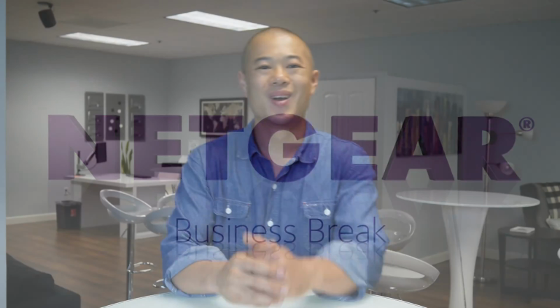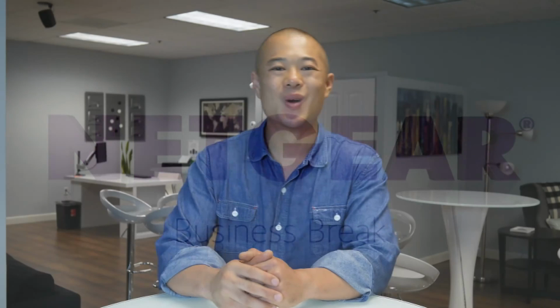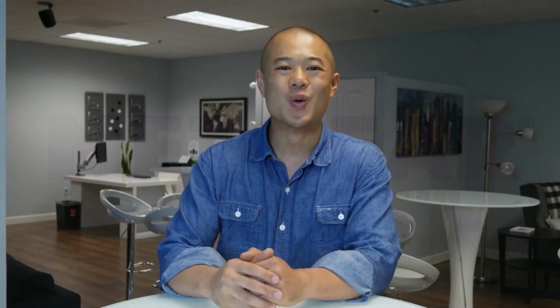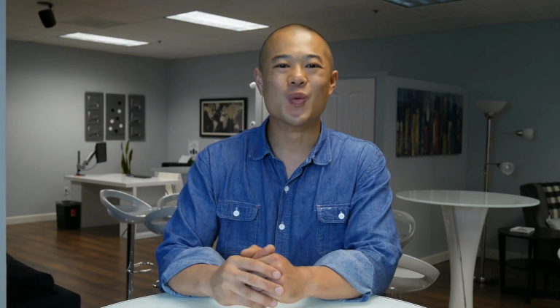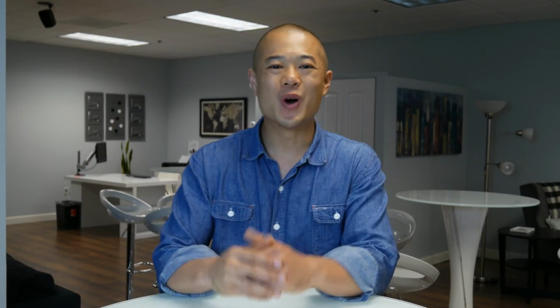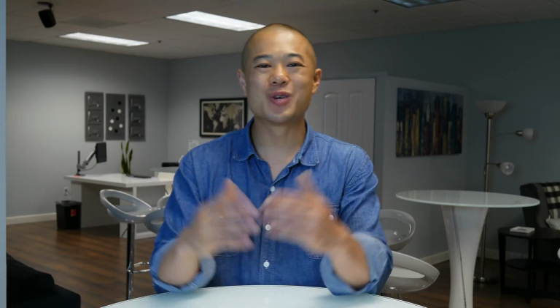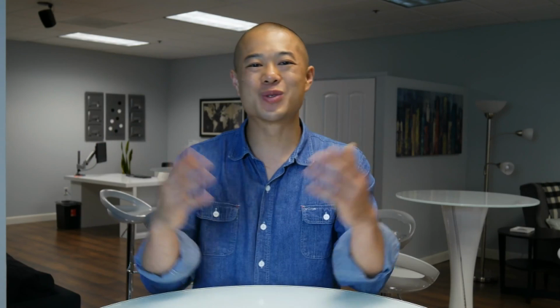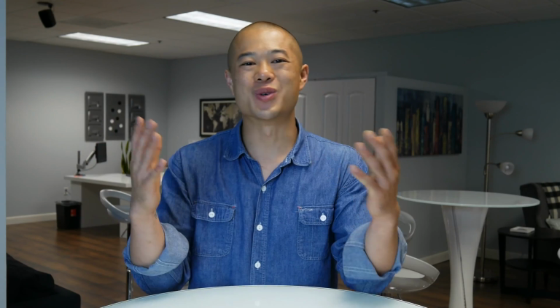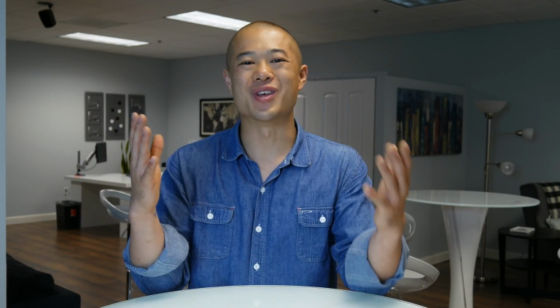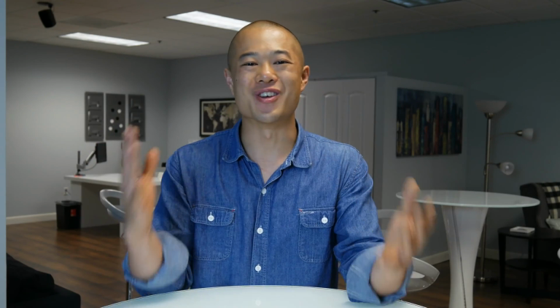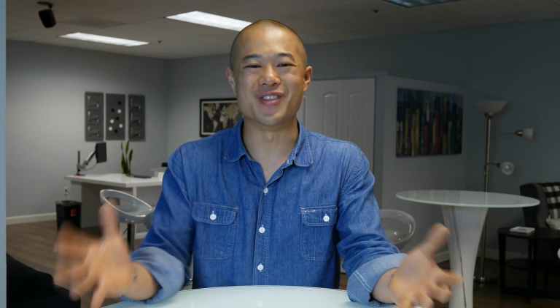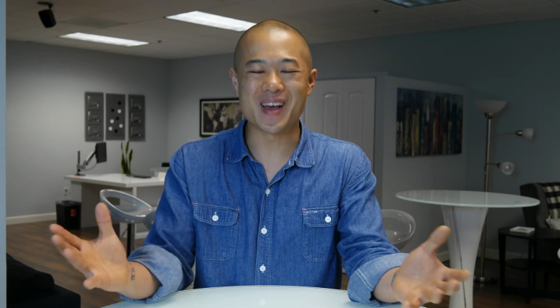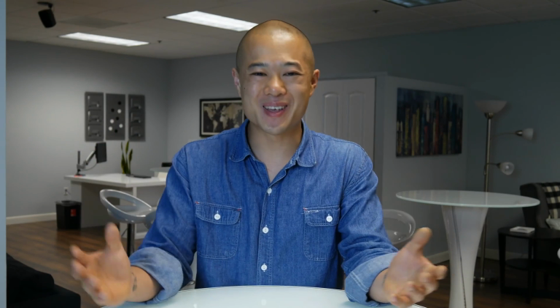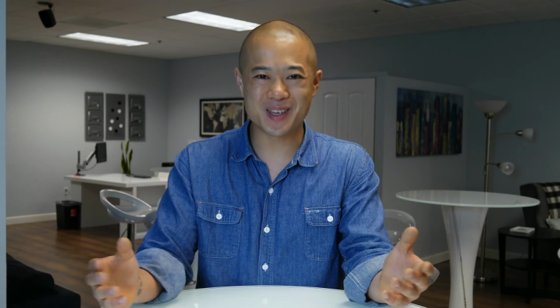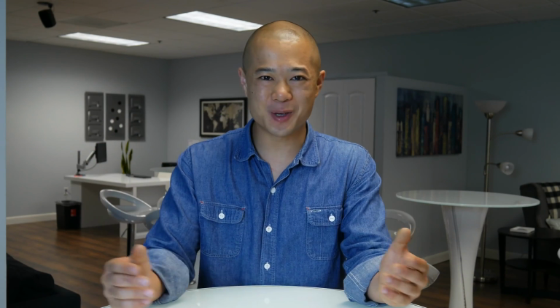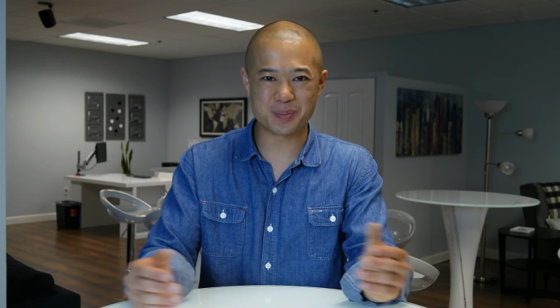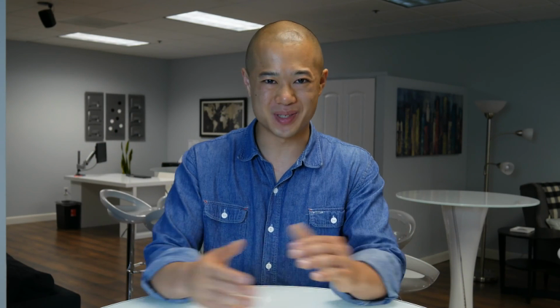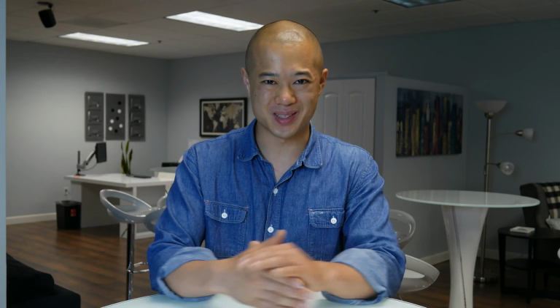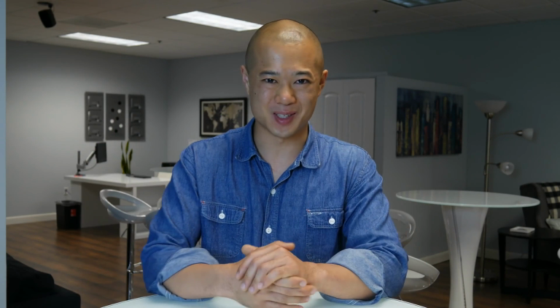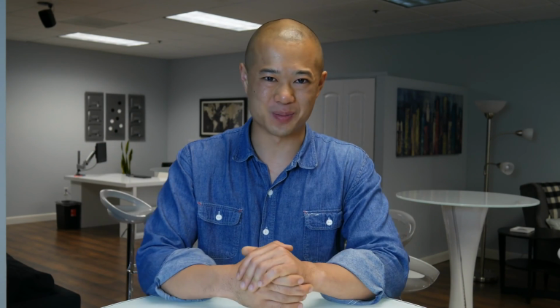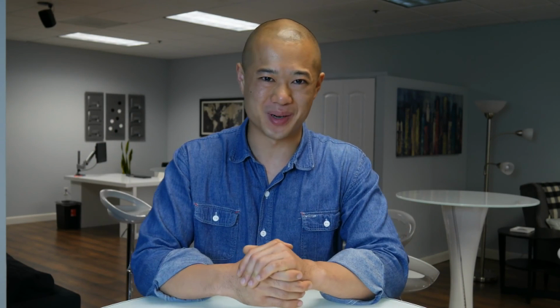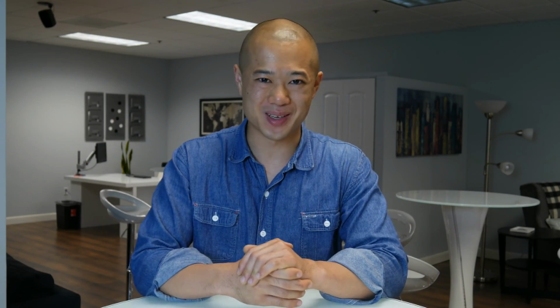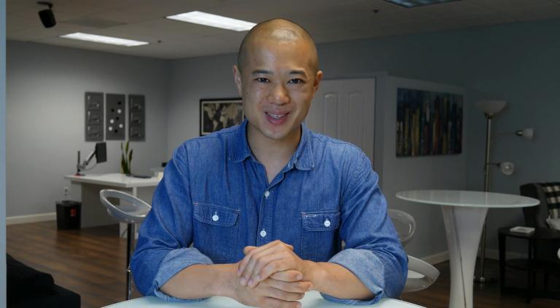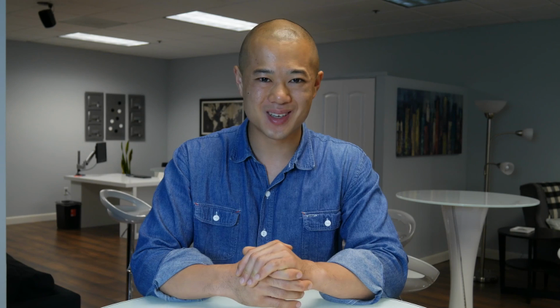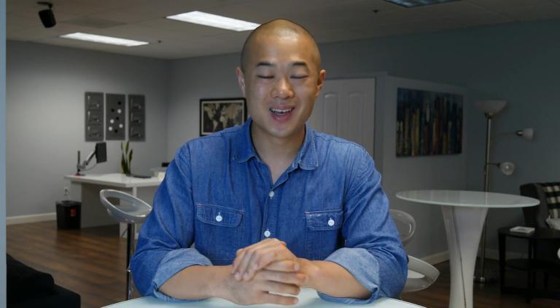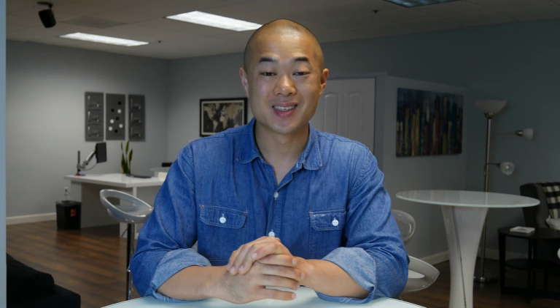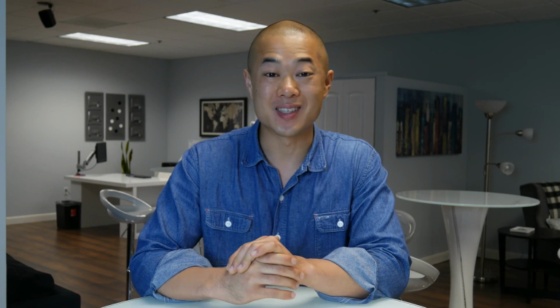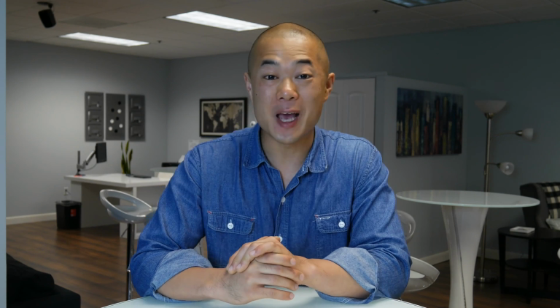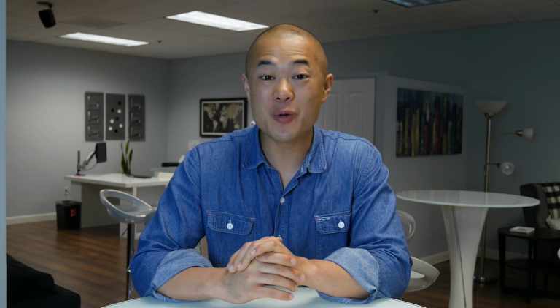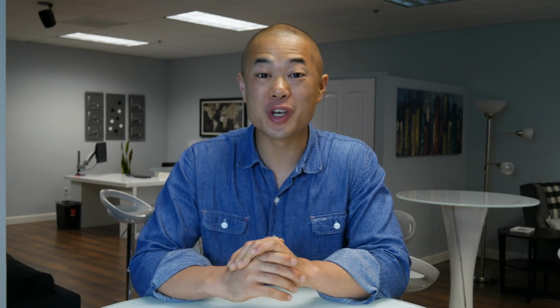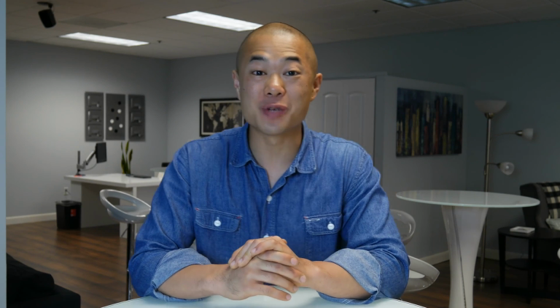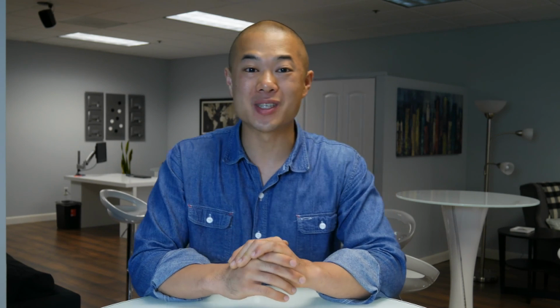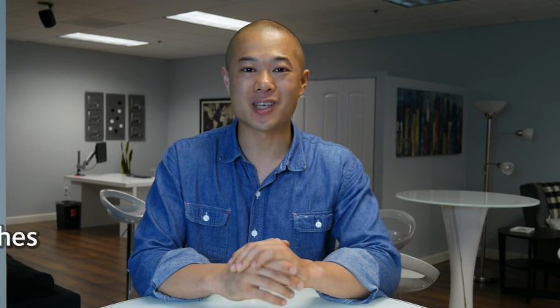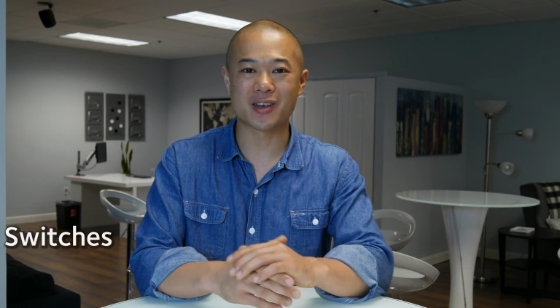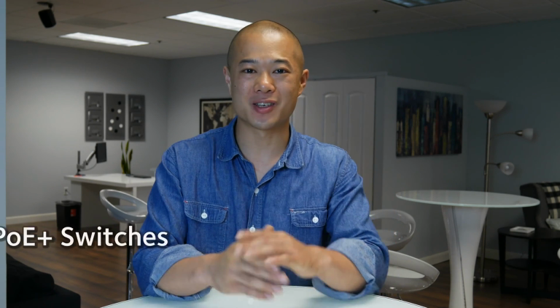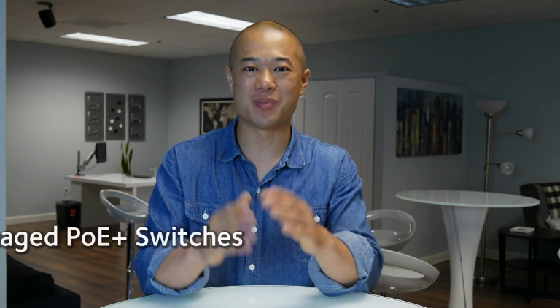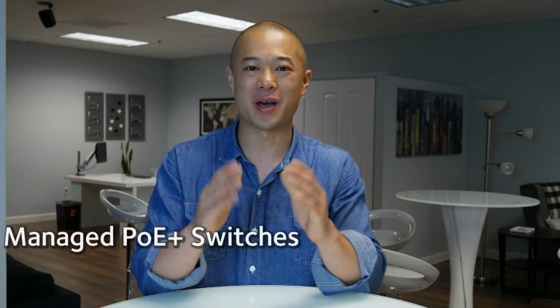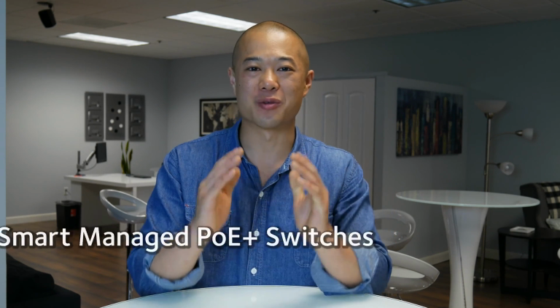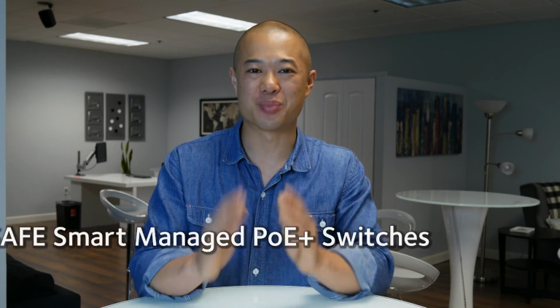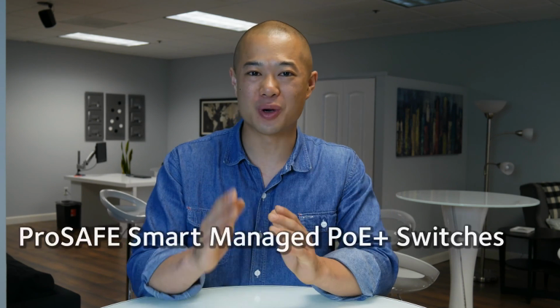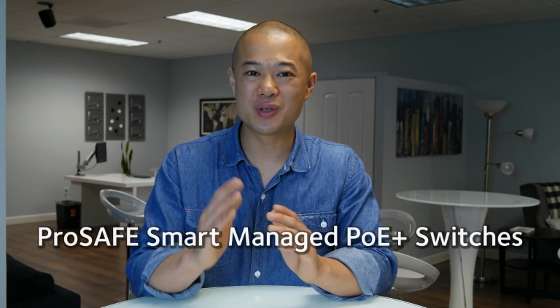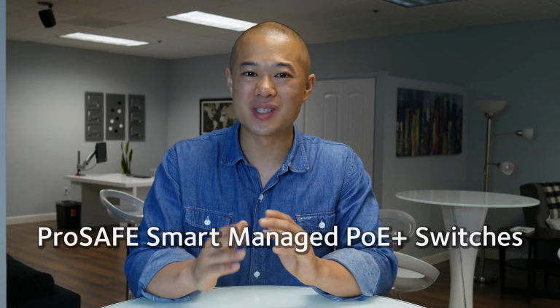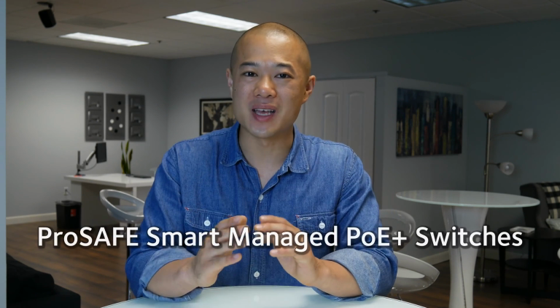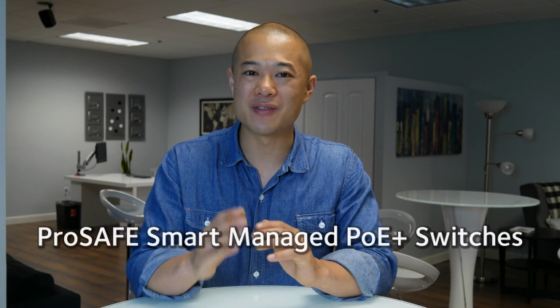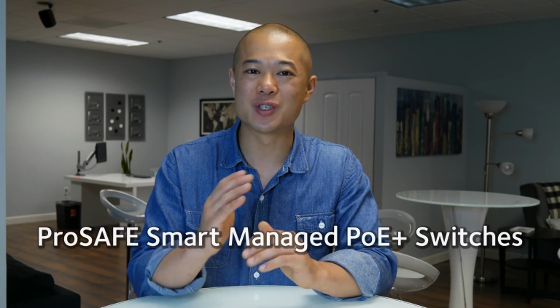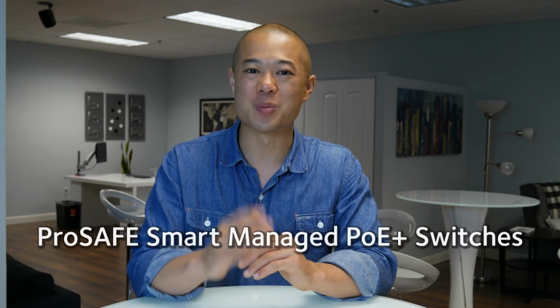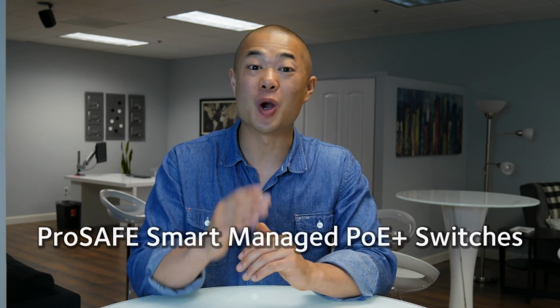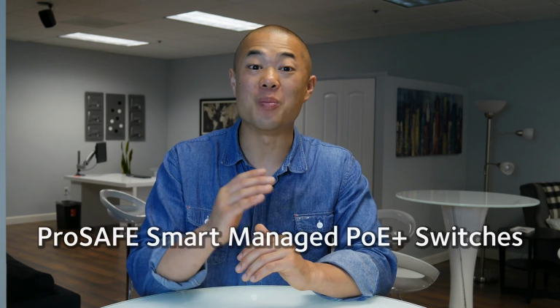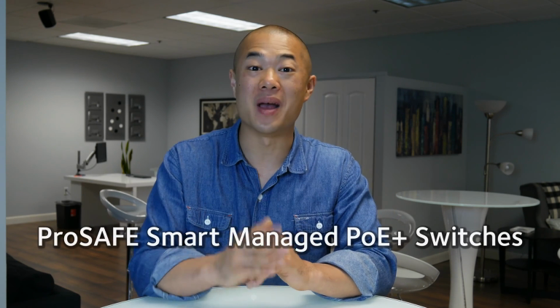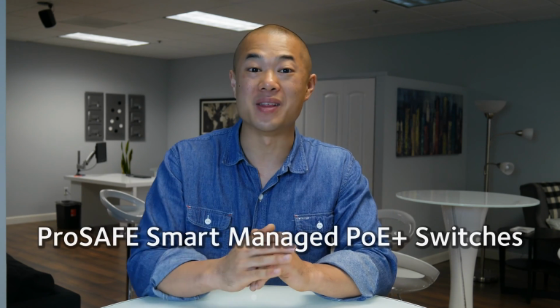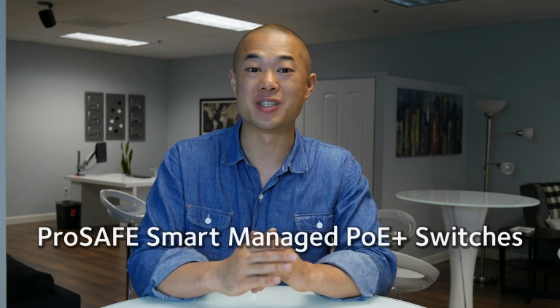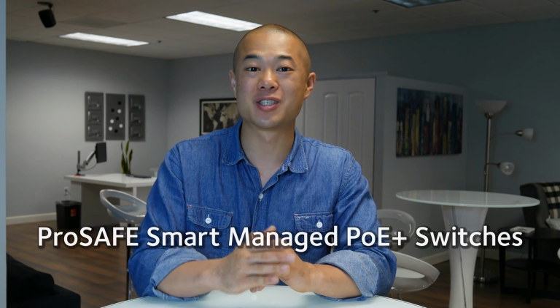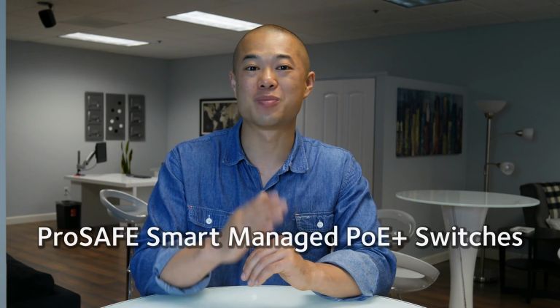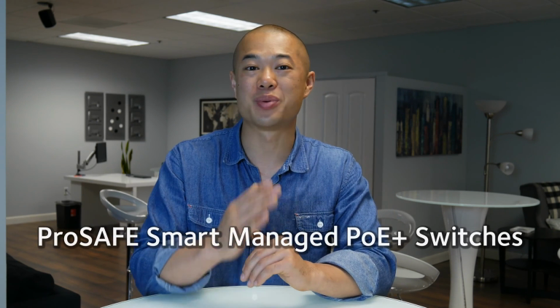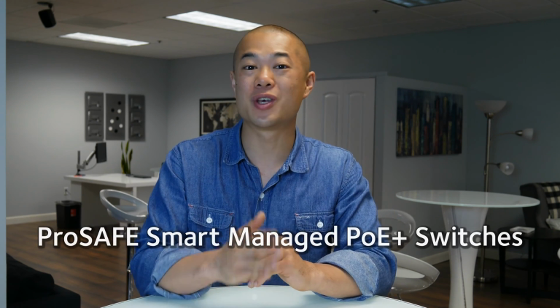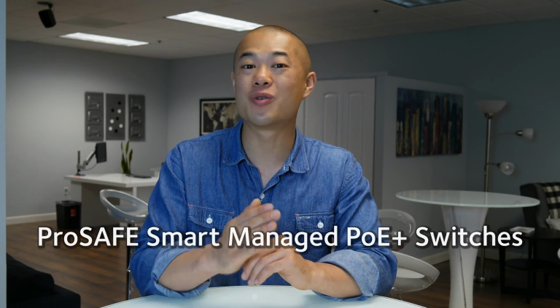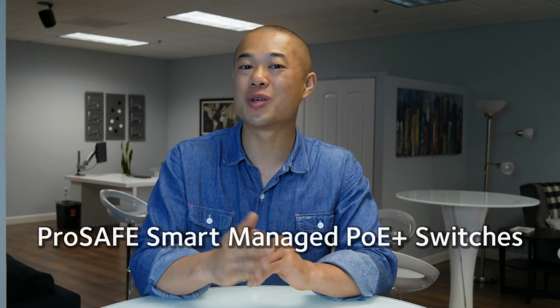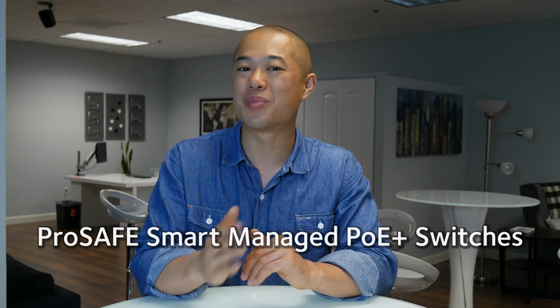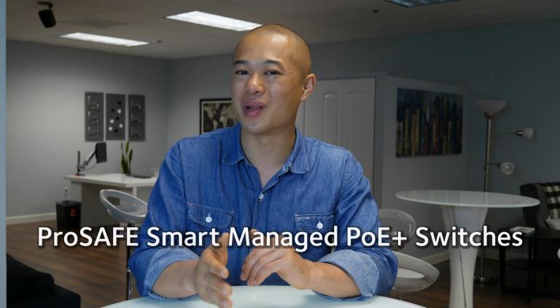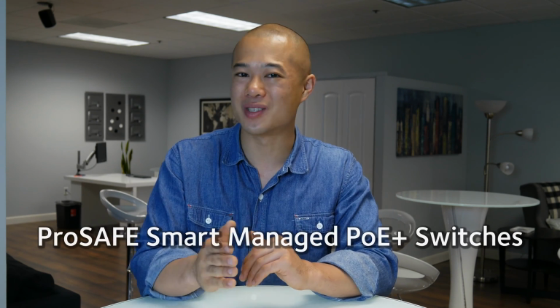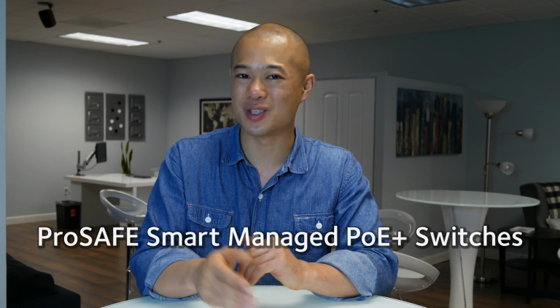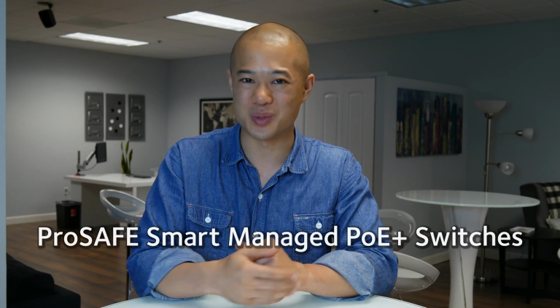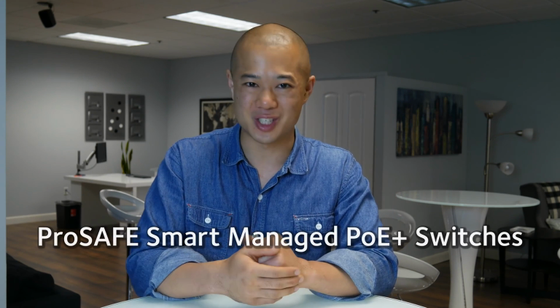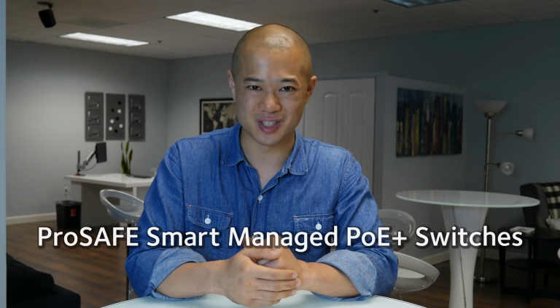Welcome to another Neck Gear Business Break. Today we're going to be talking about our ProSafe Smart Managed PoE Plus switches.